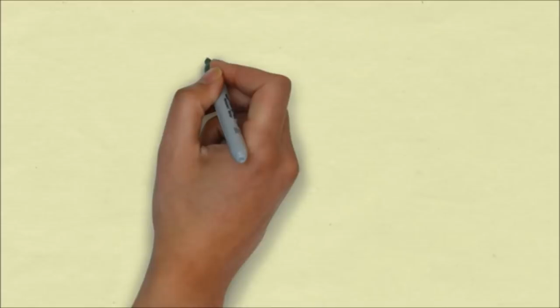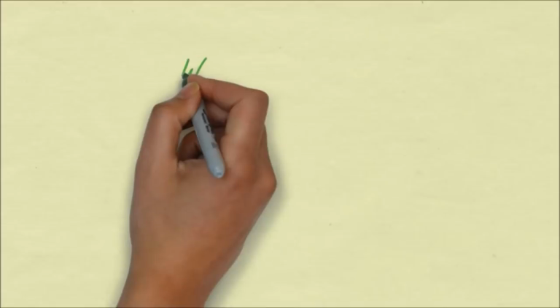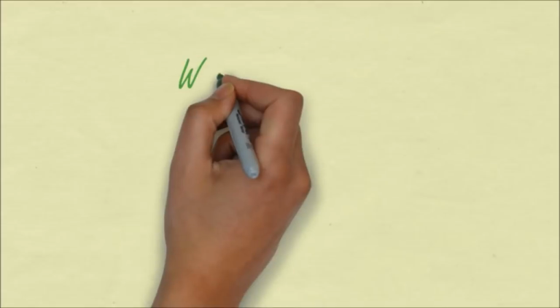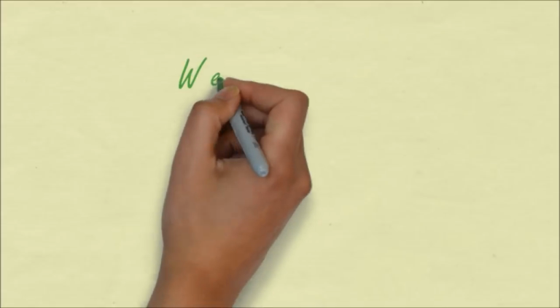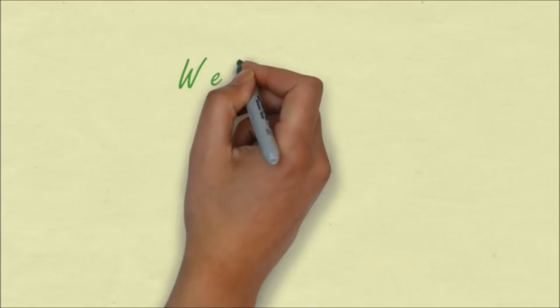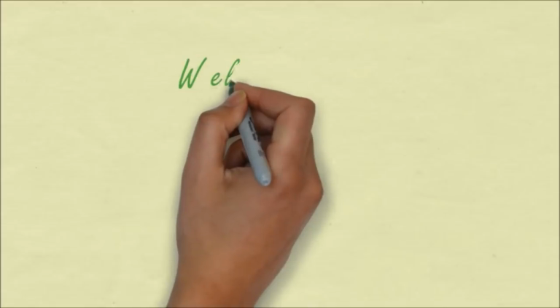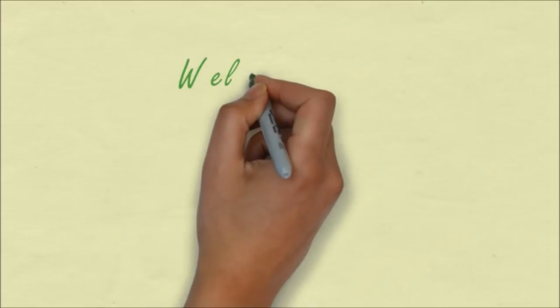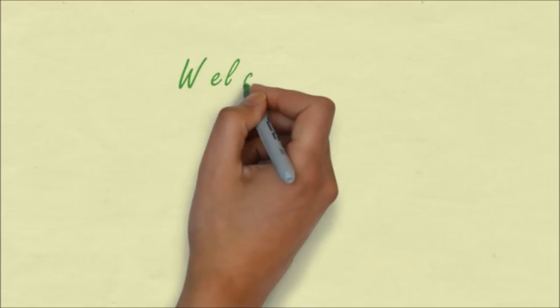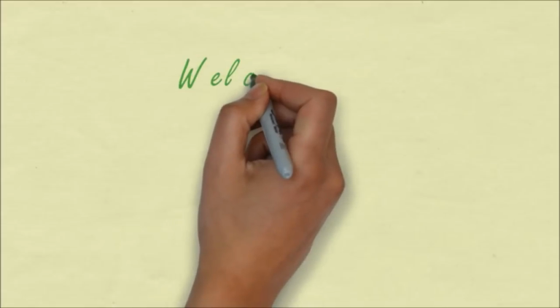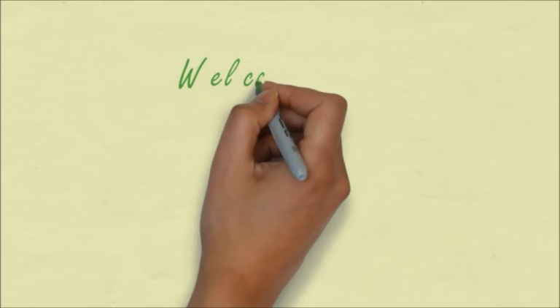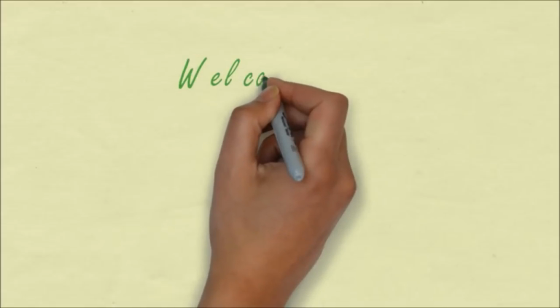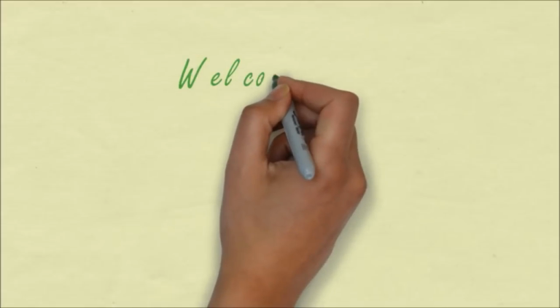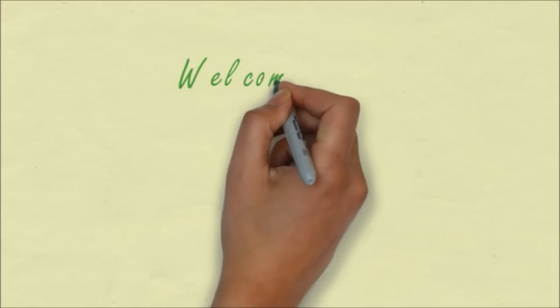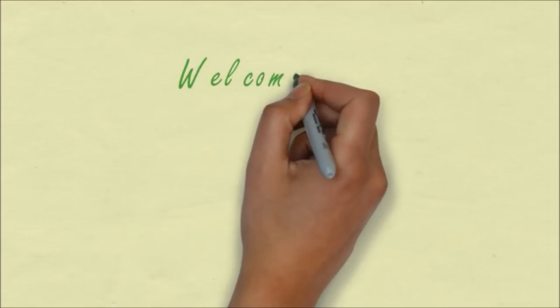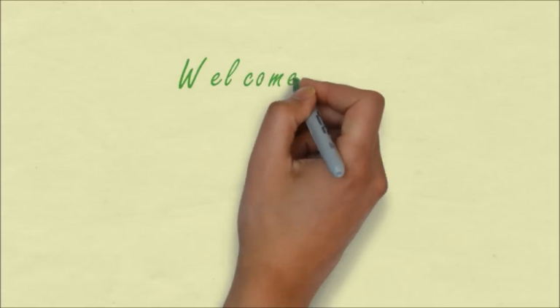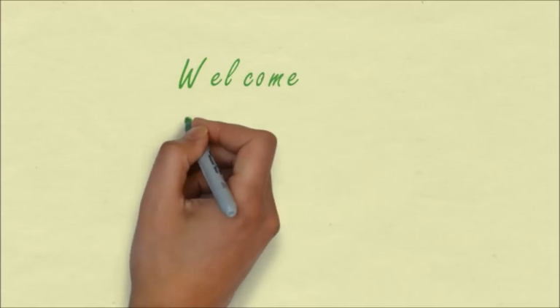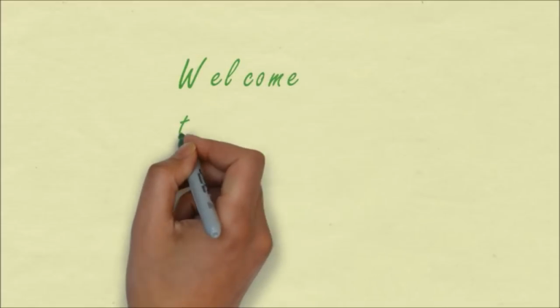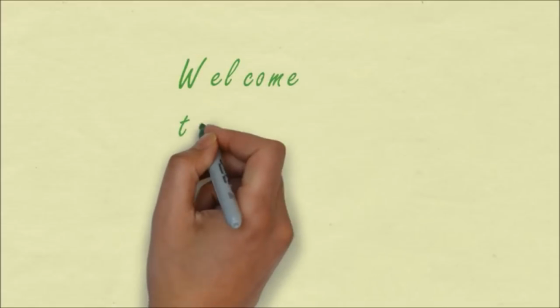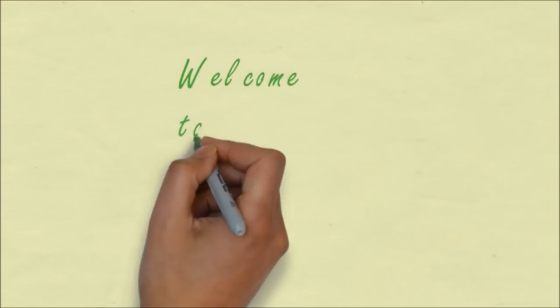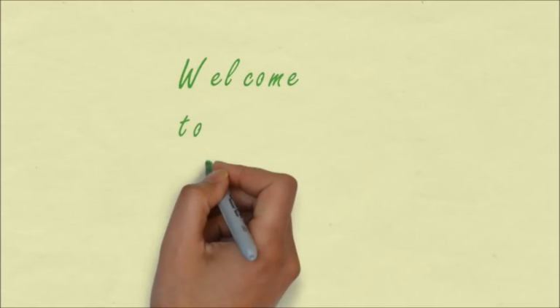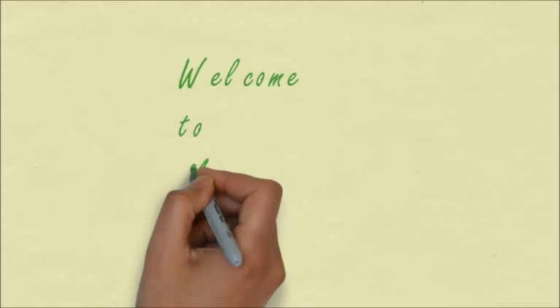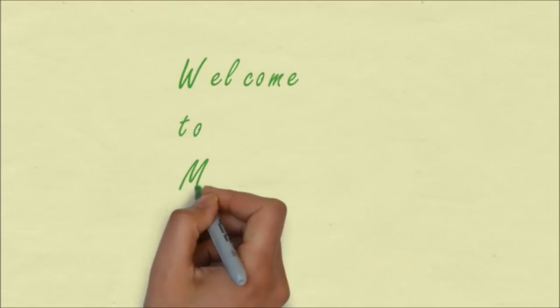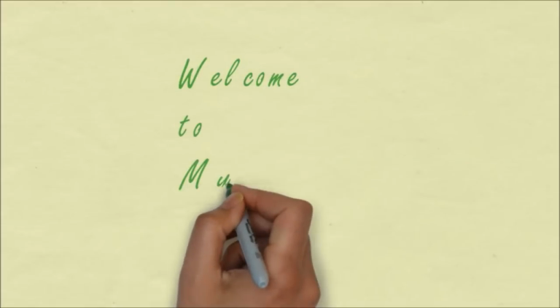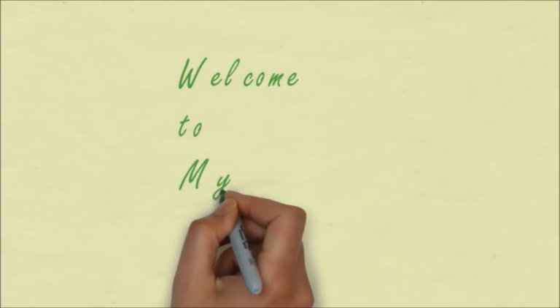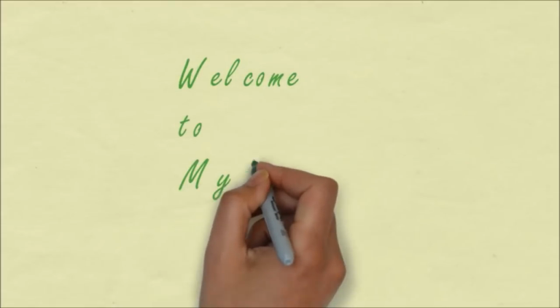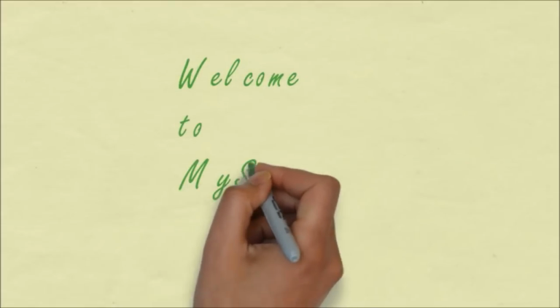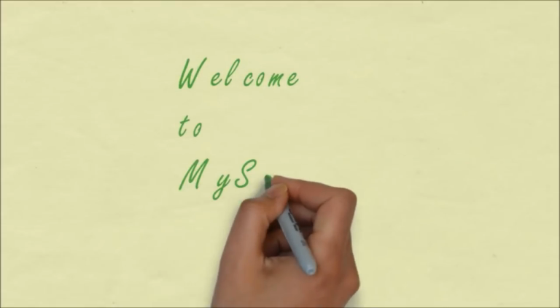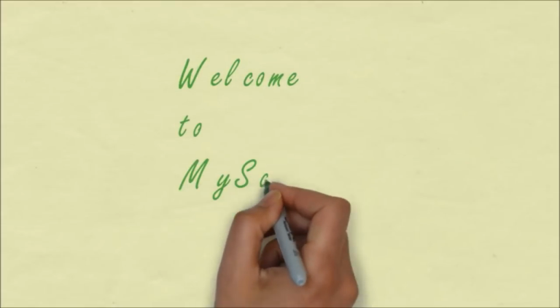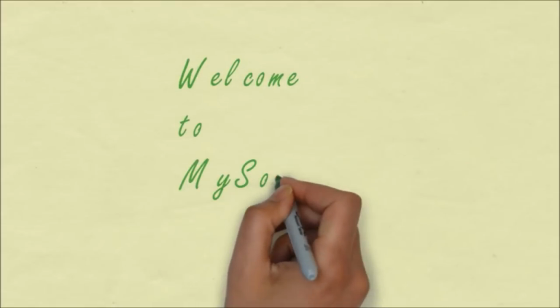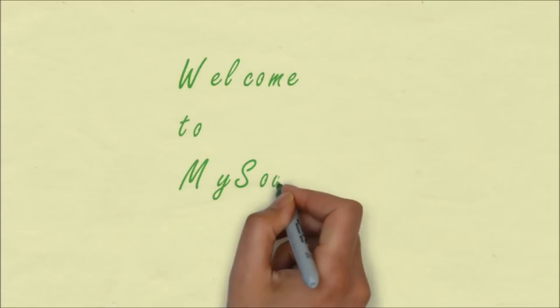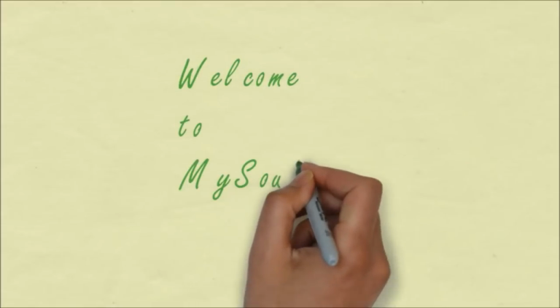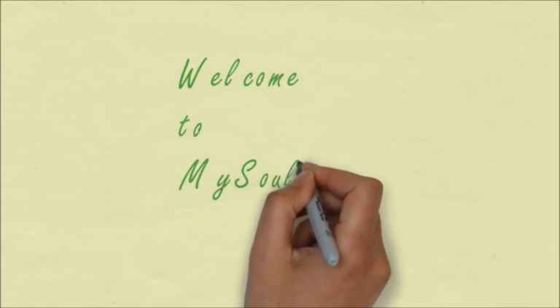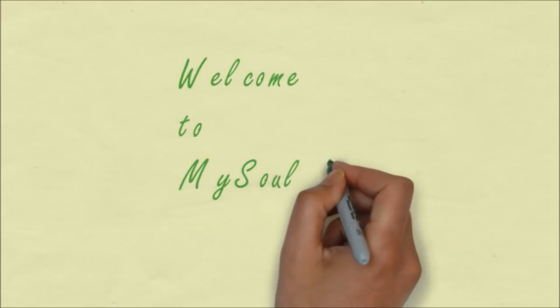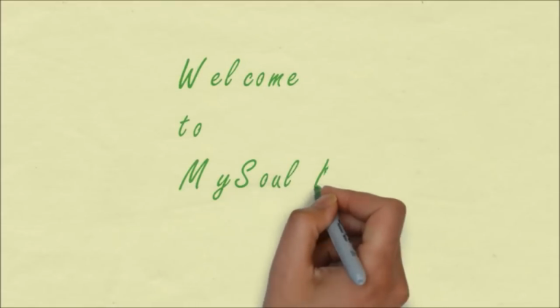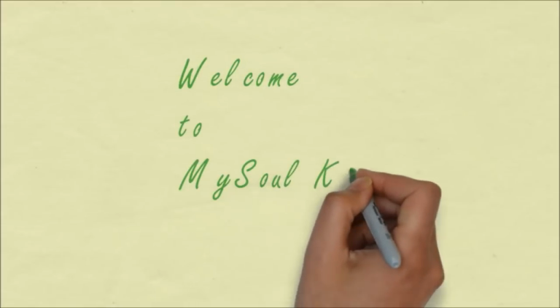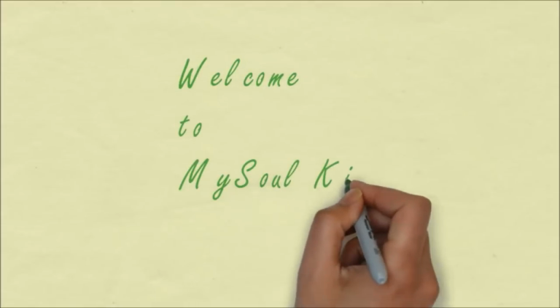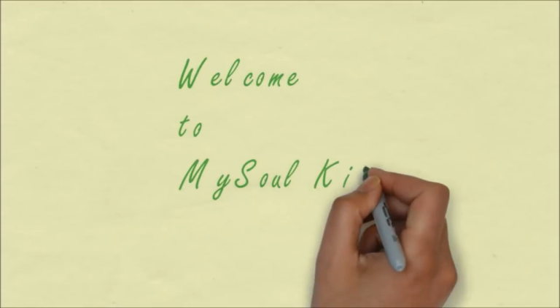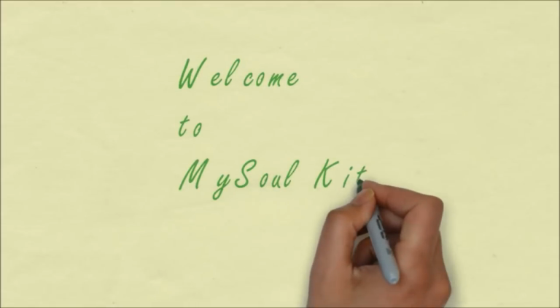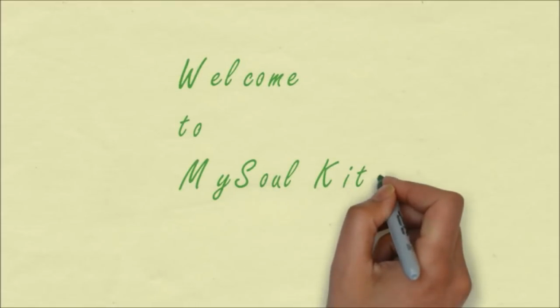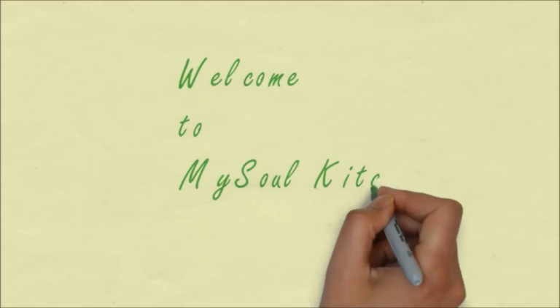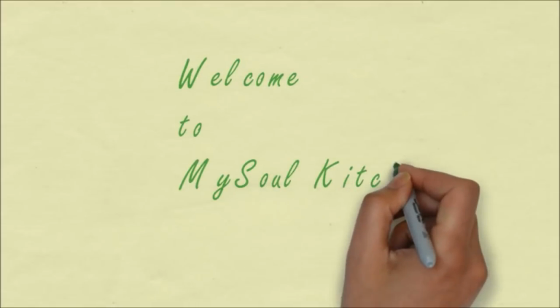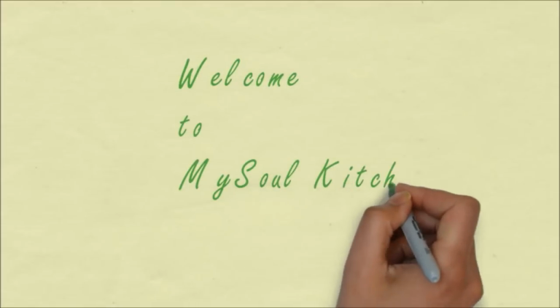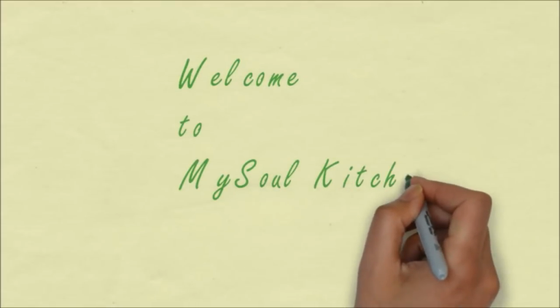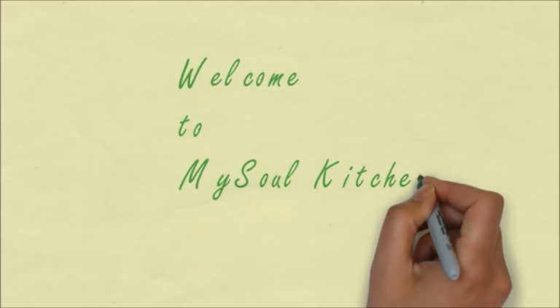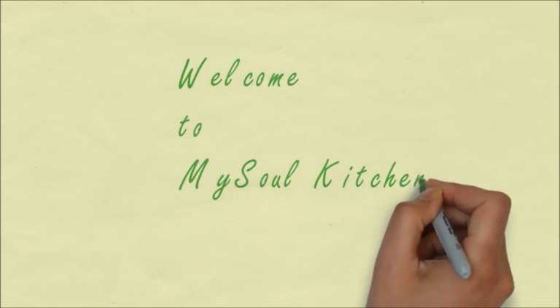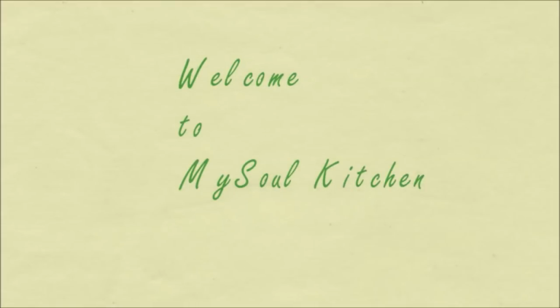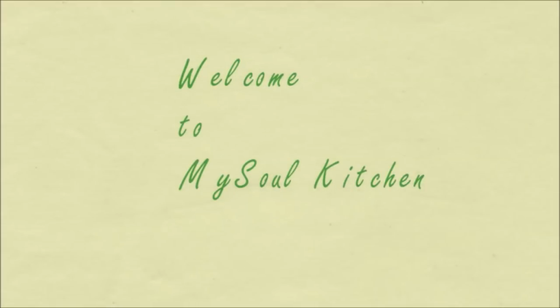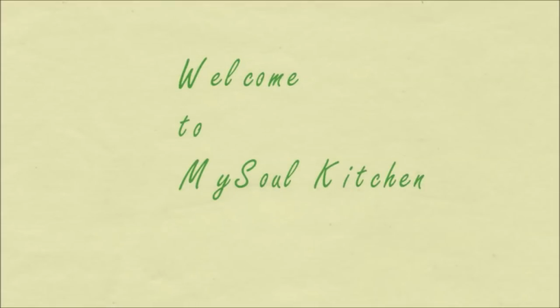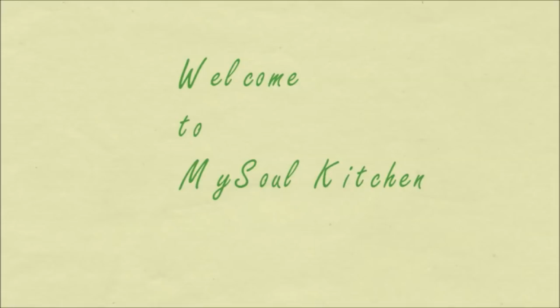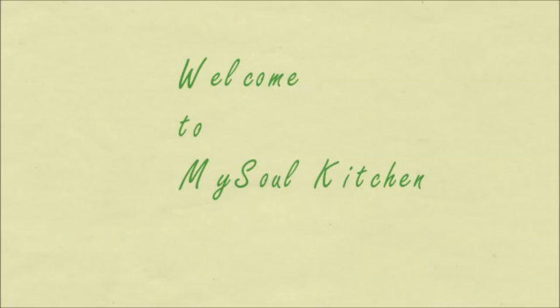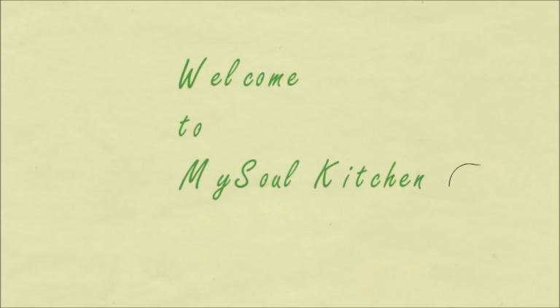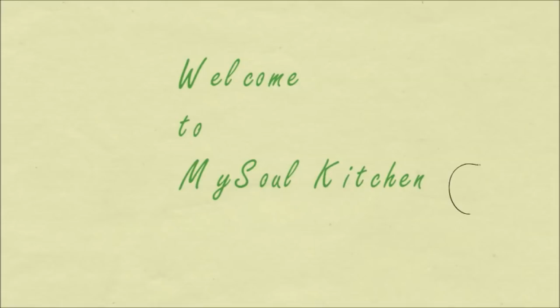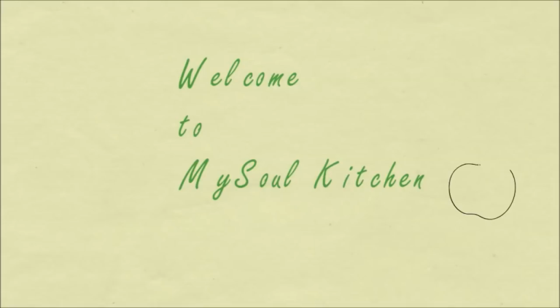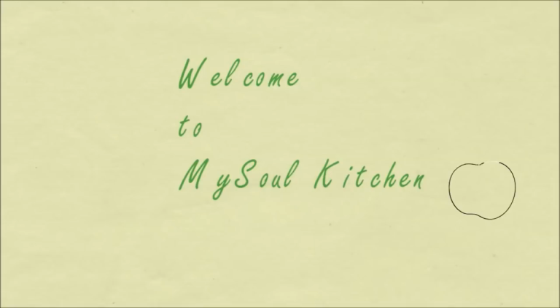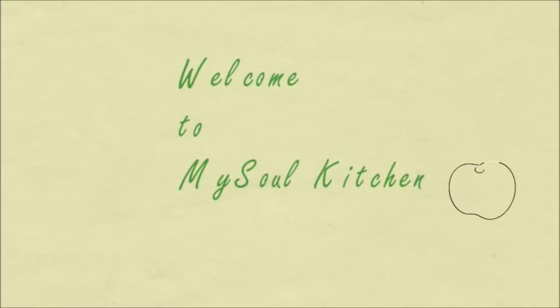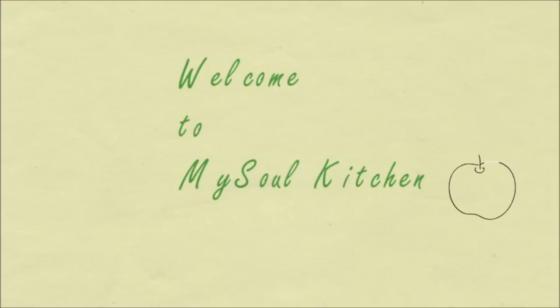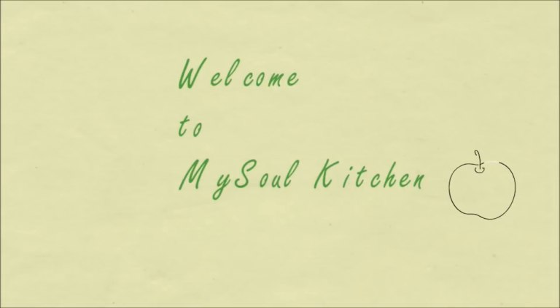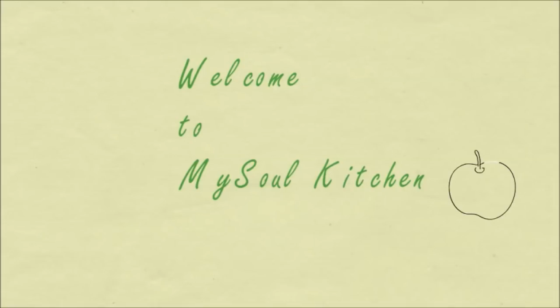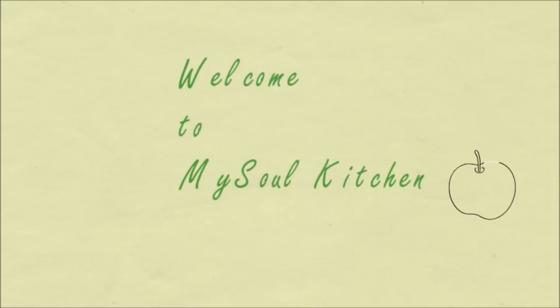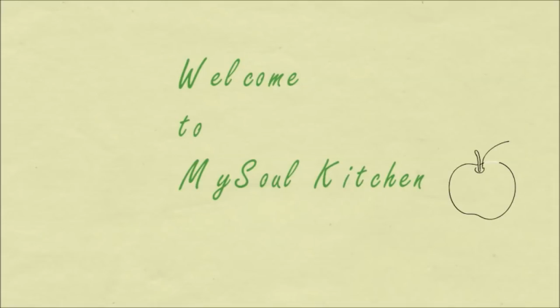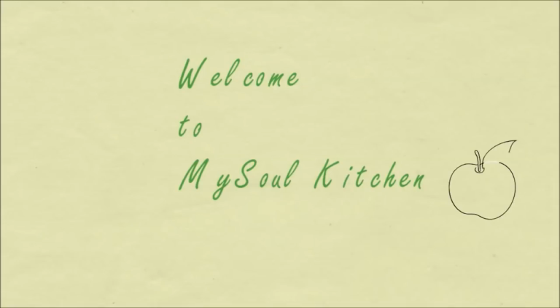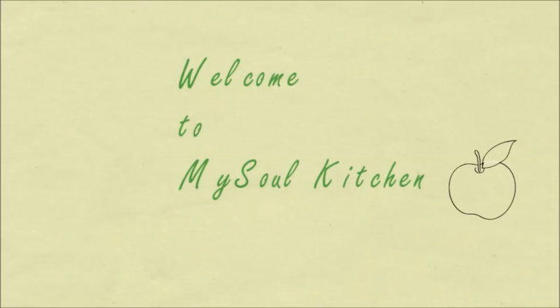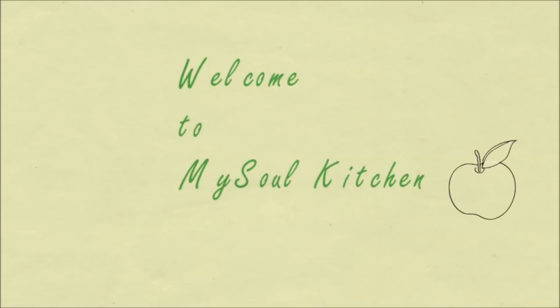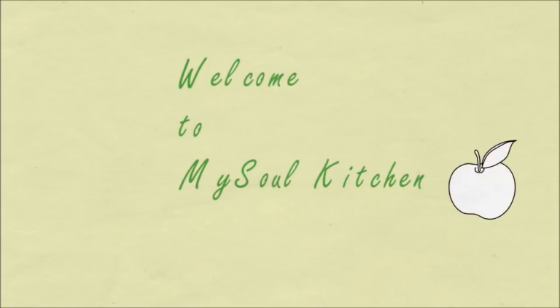Hello friends, welcome to my channel, where we will learn healthy recipes for a healthy lifestyle.